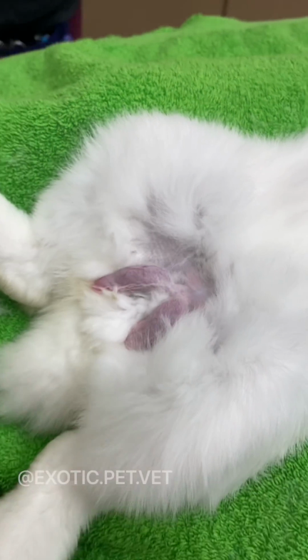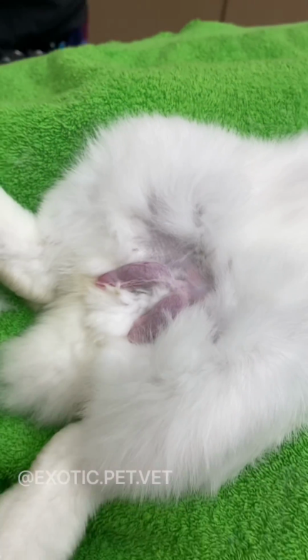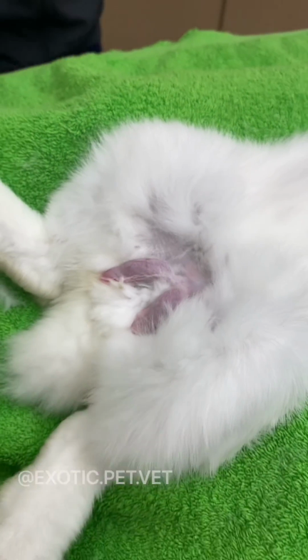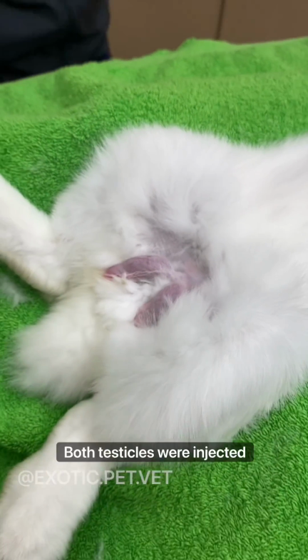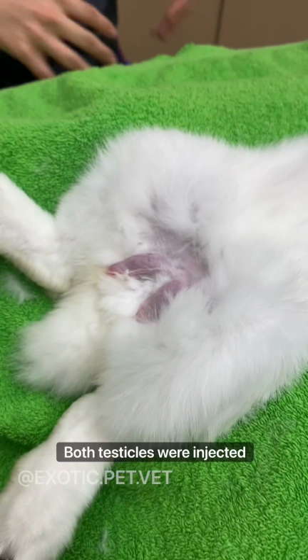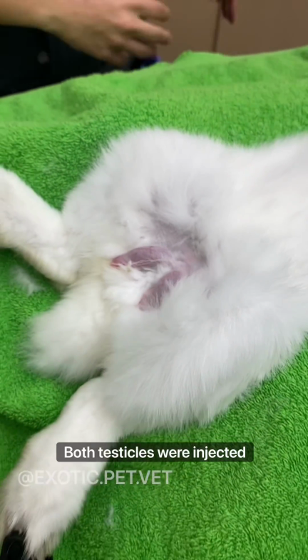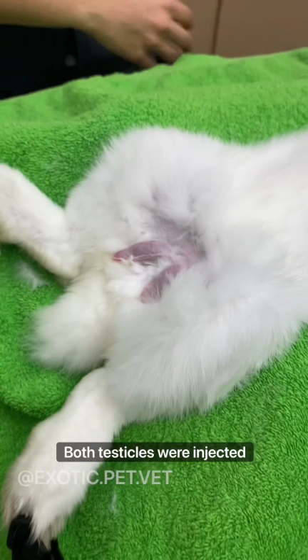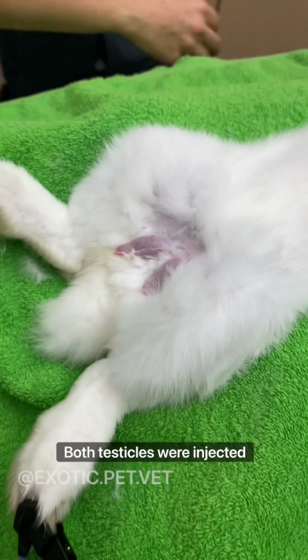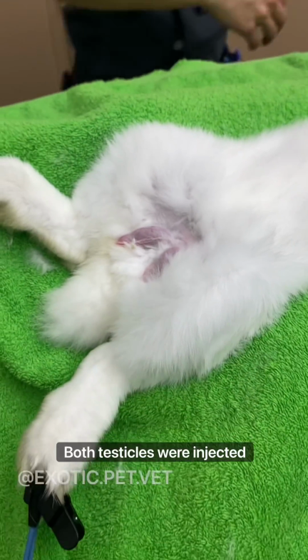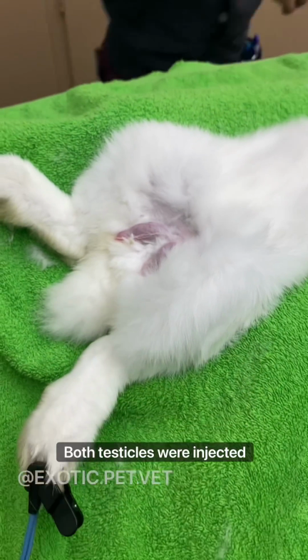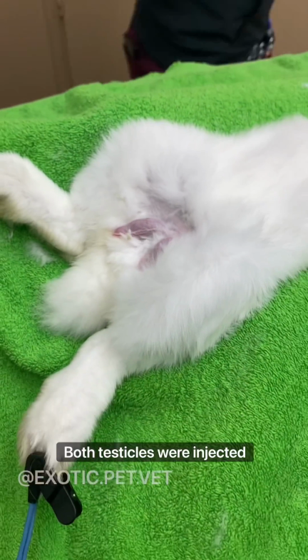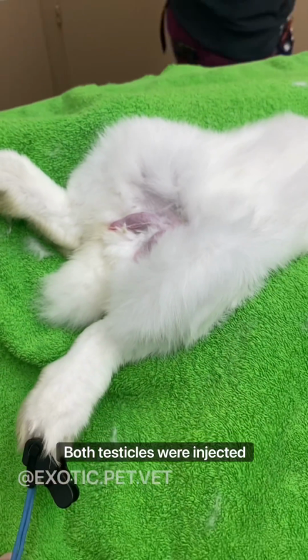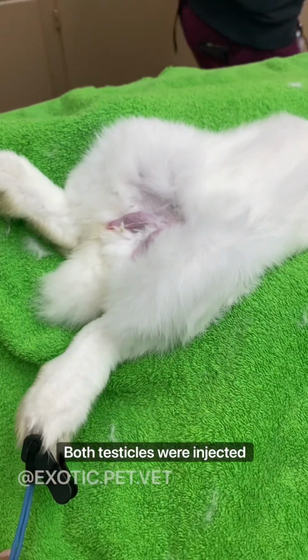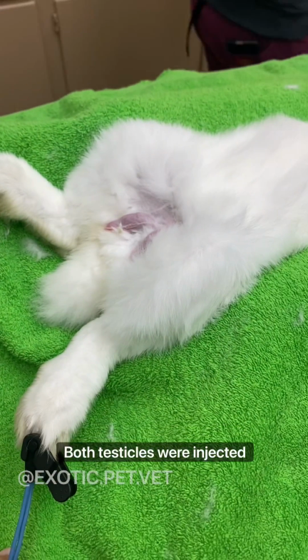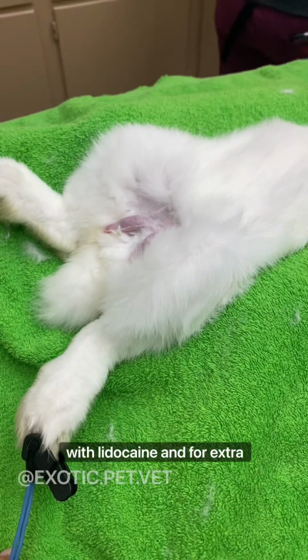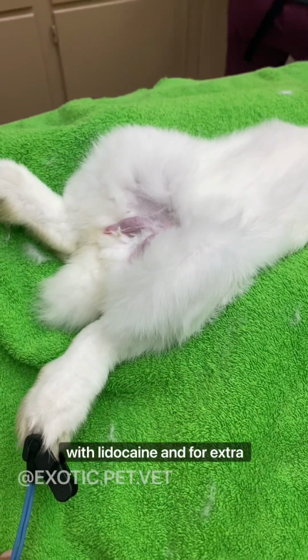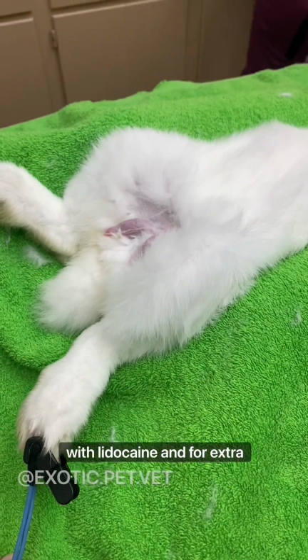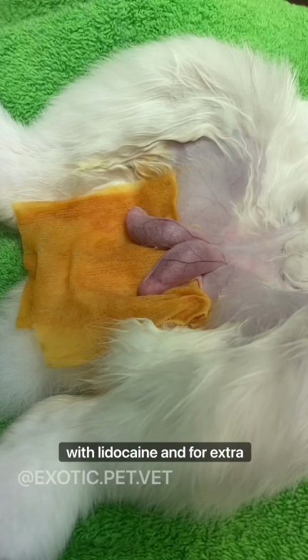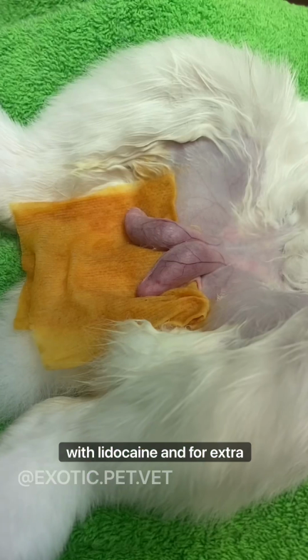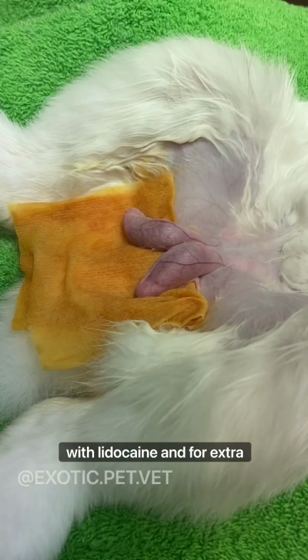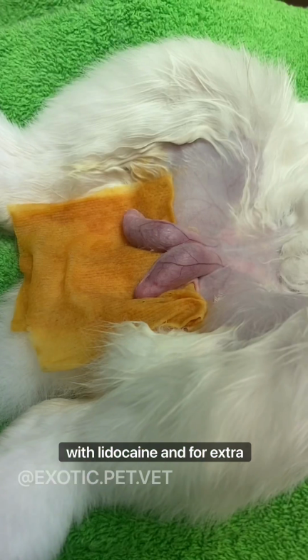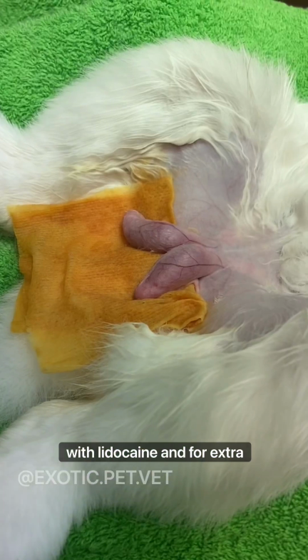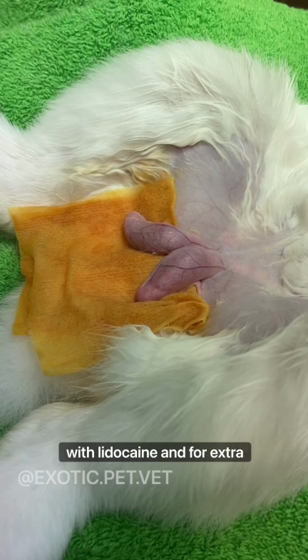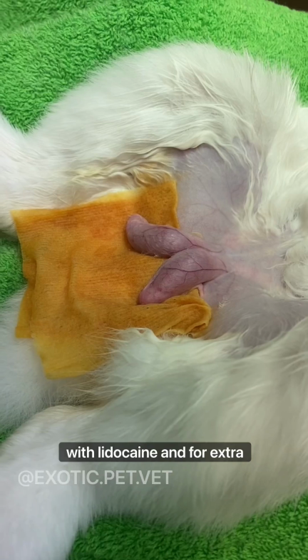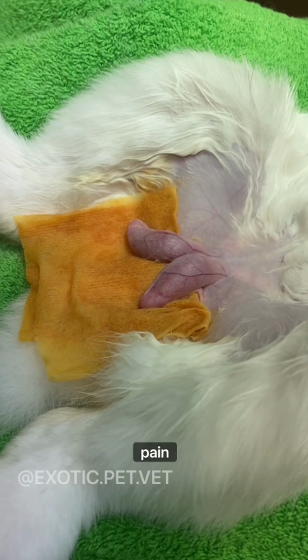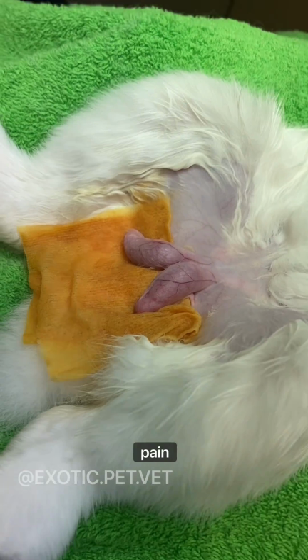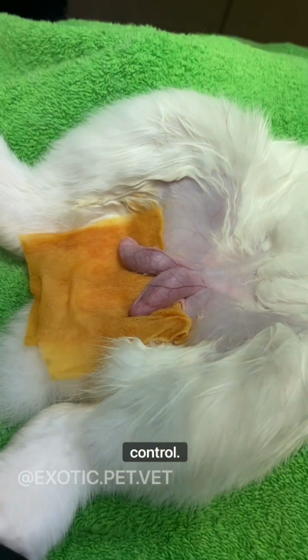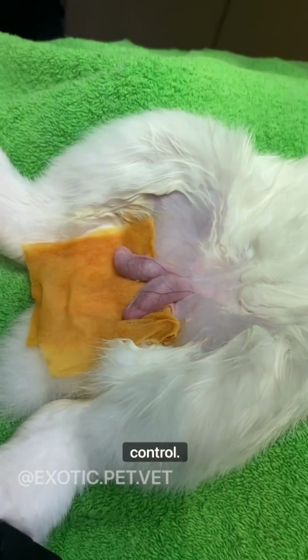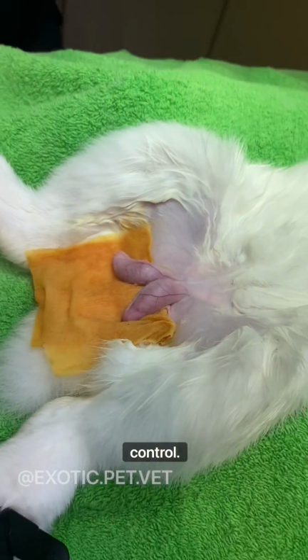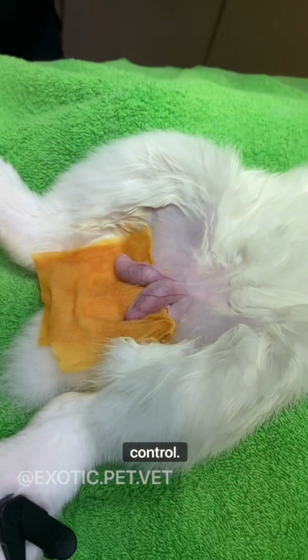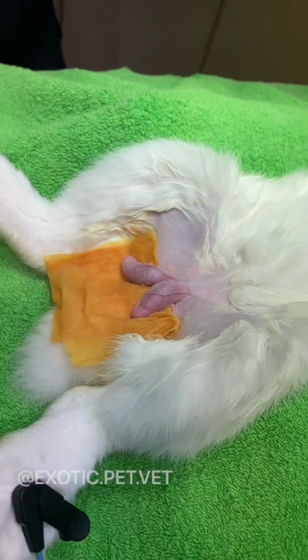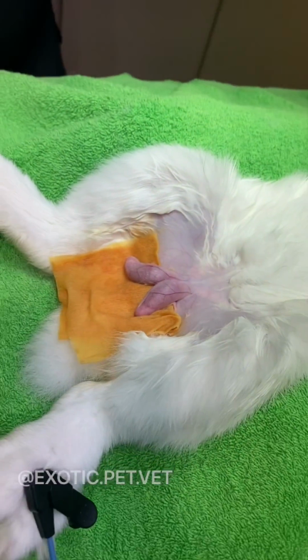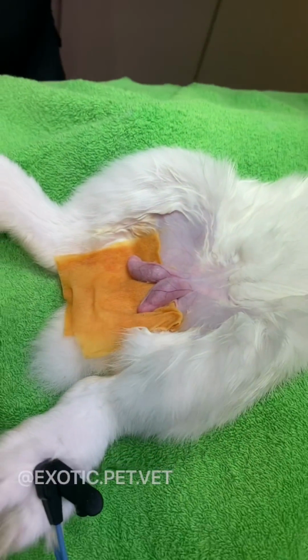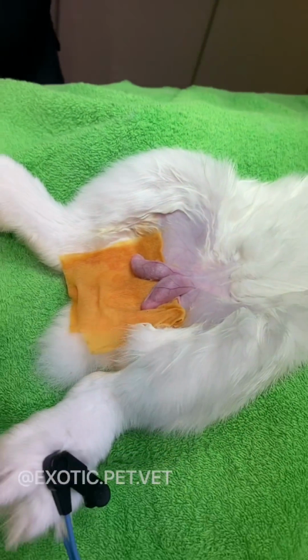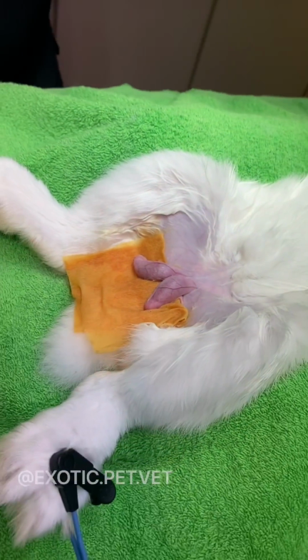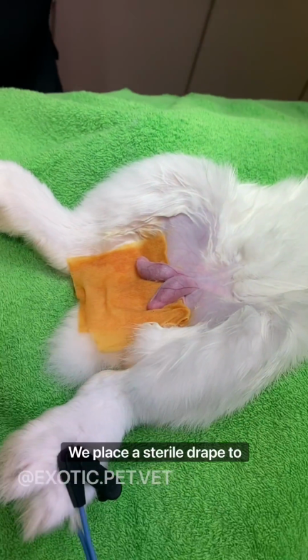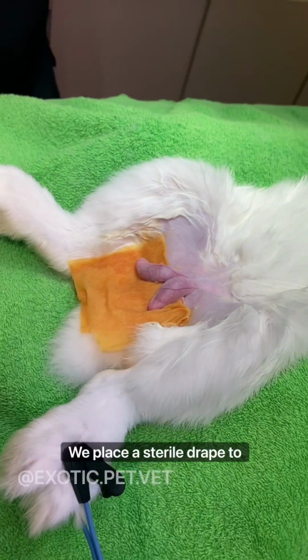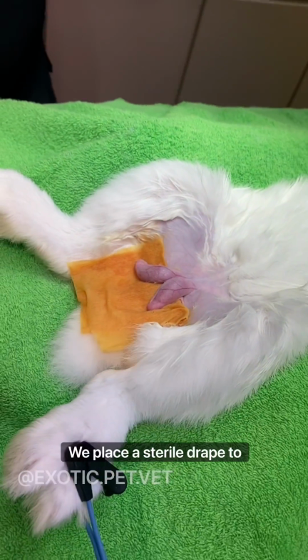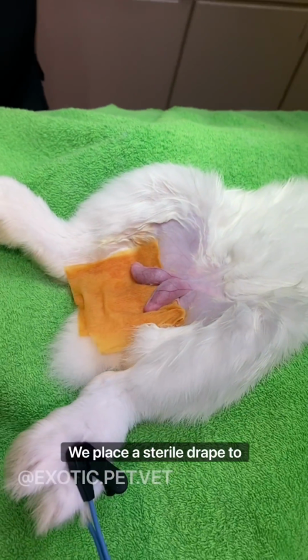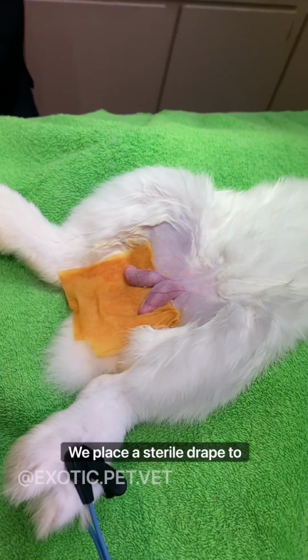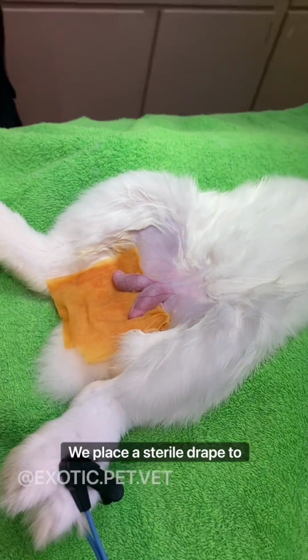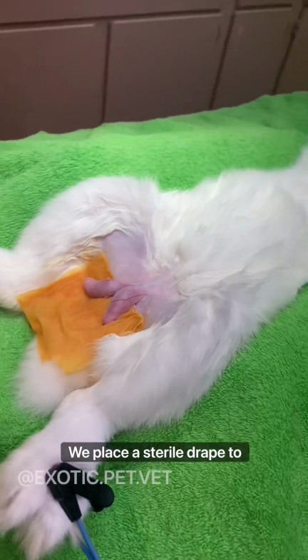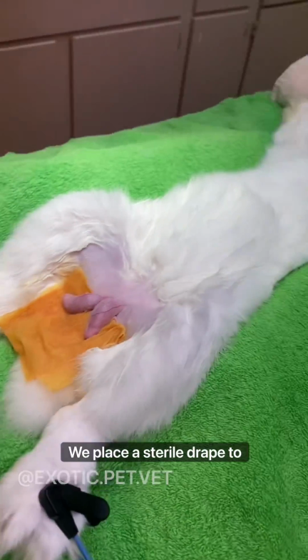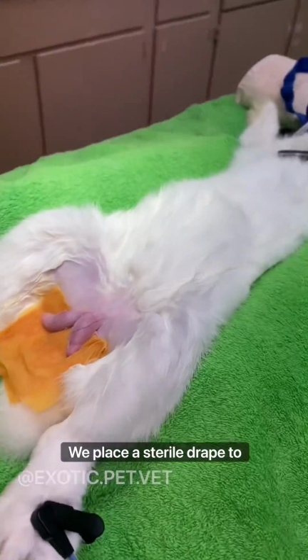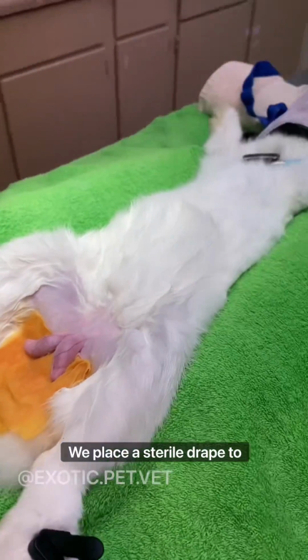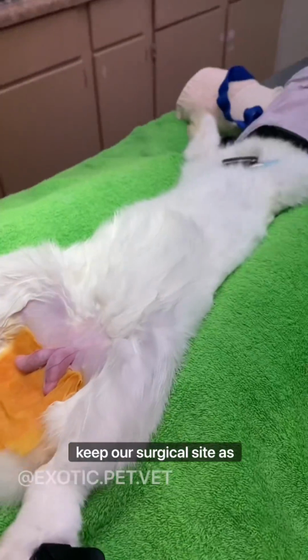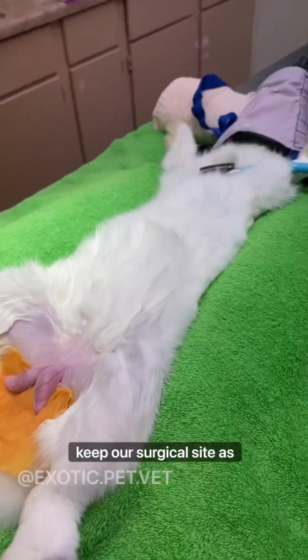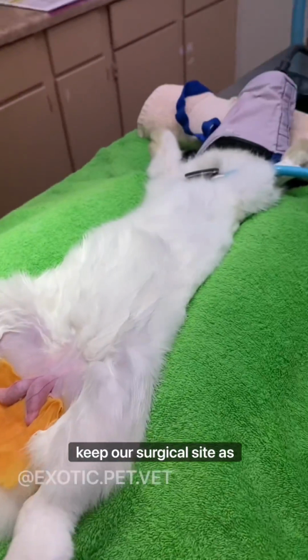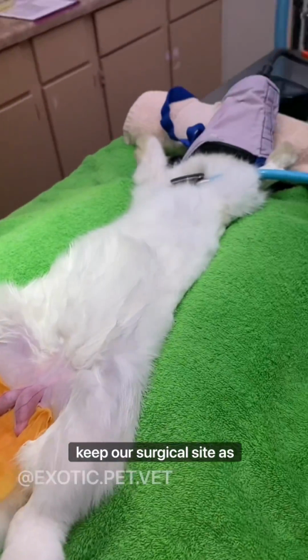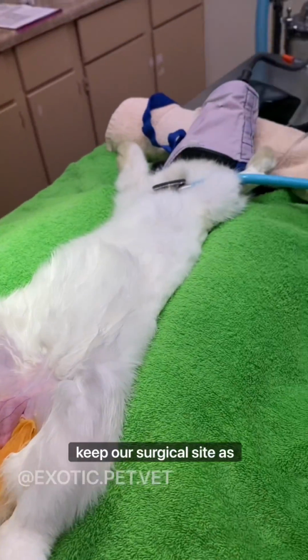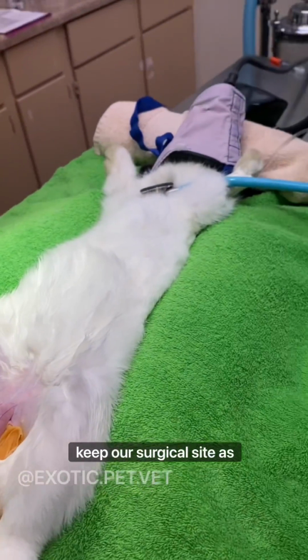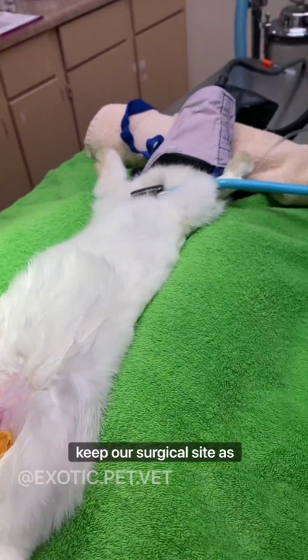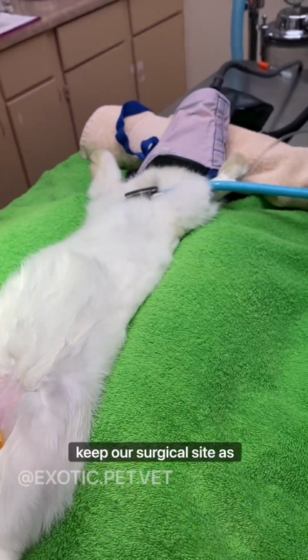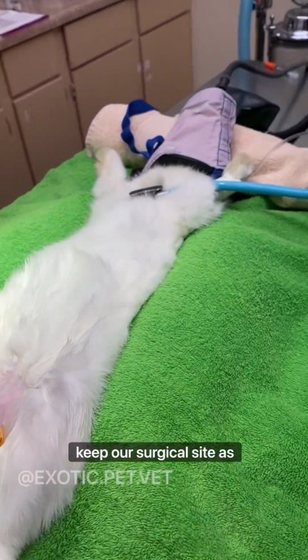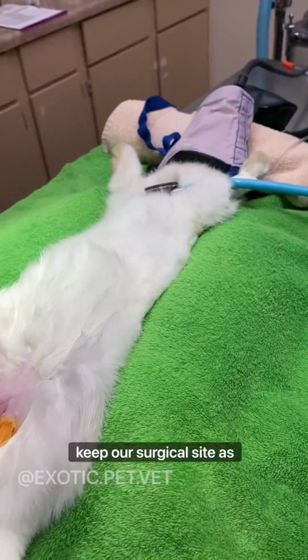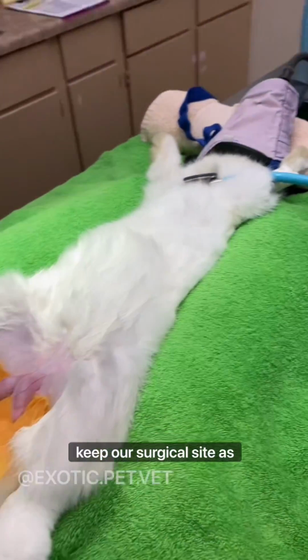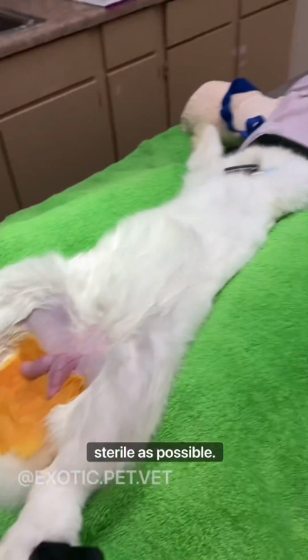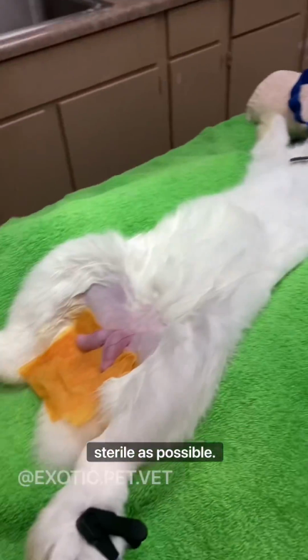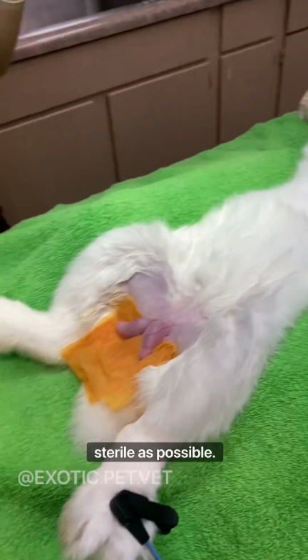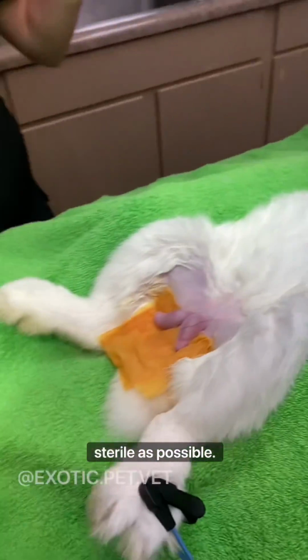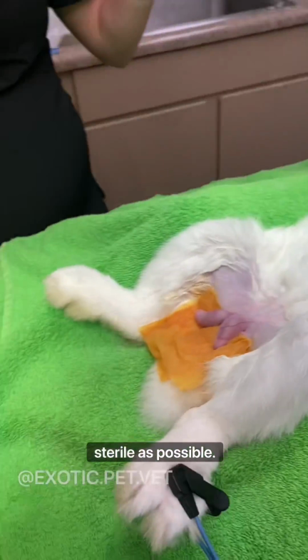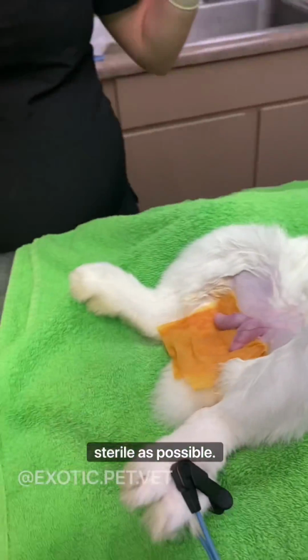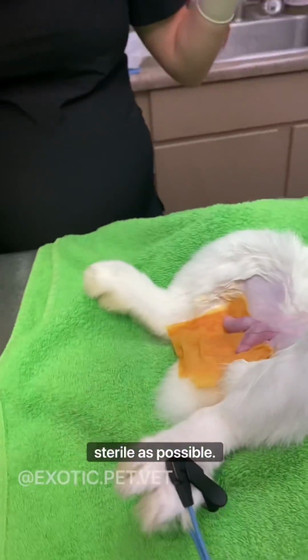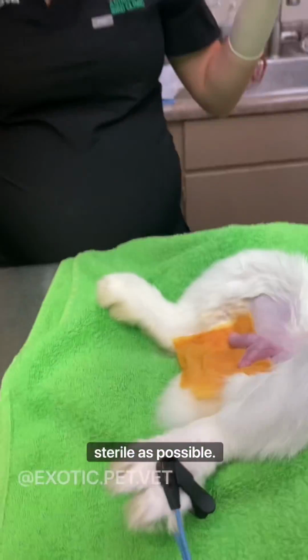Both testicles were injected with lidocaine for extra pain control. We place a sterile drape to keep our surgical site as sterile as possible.